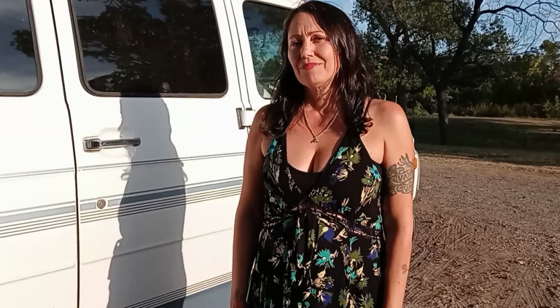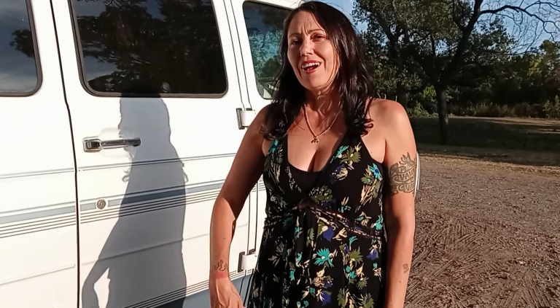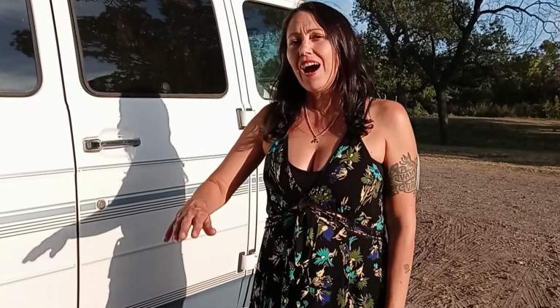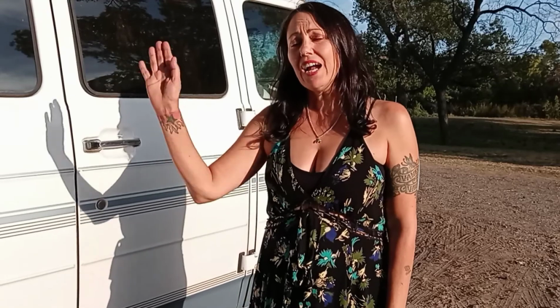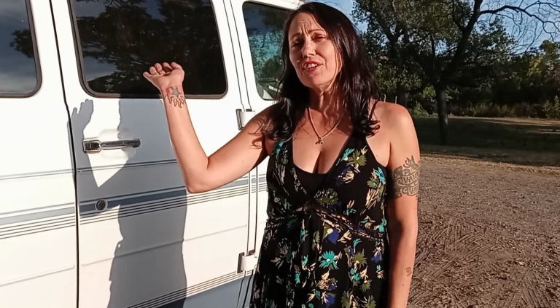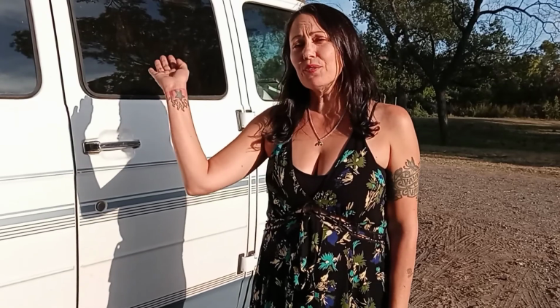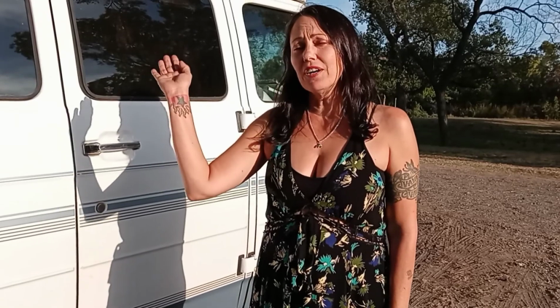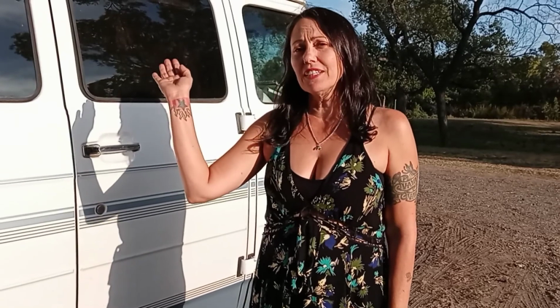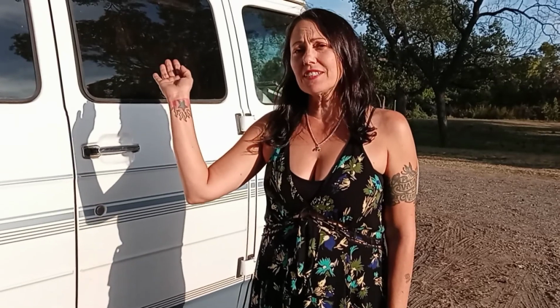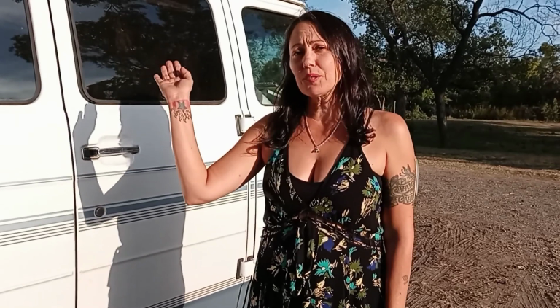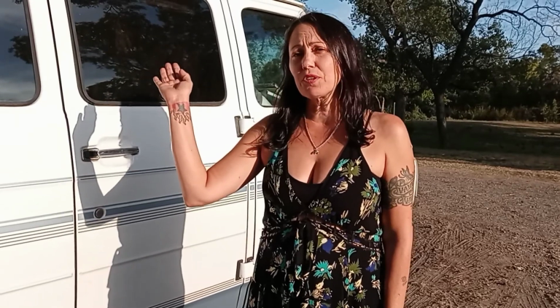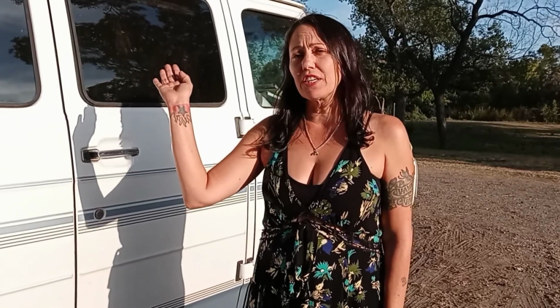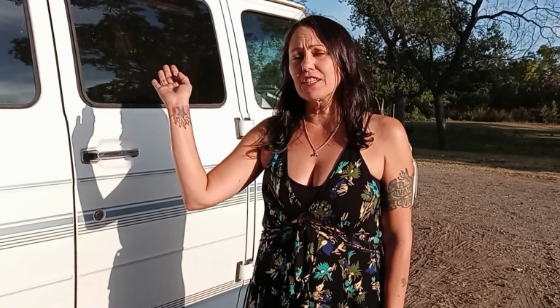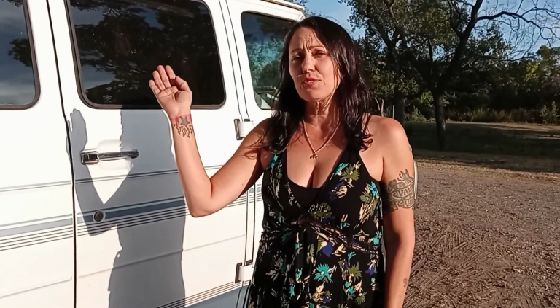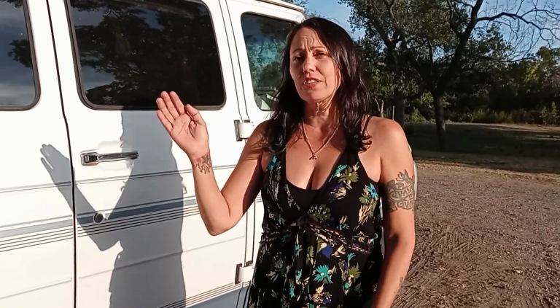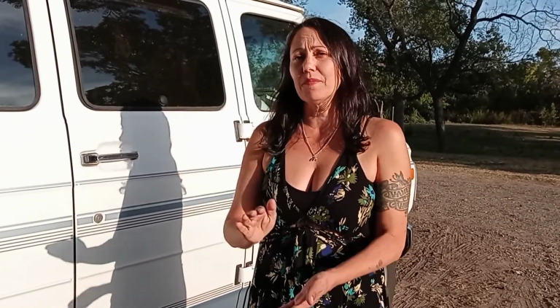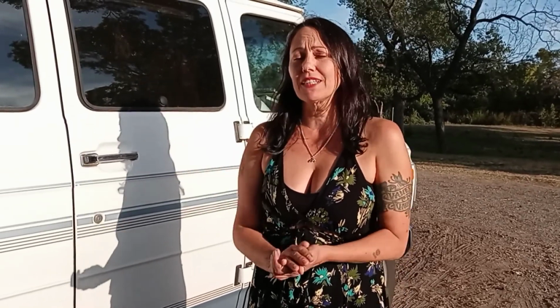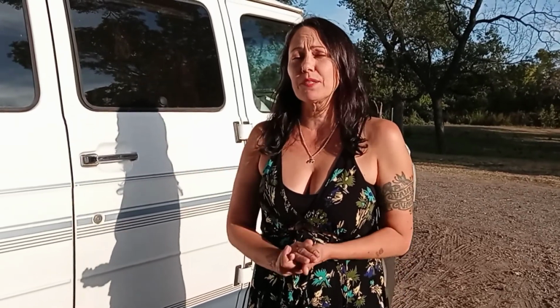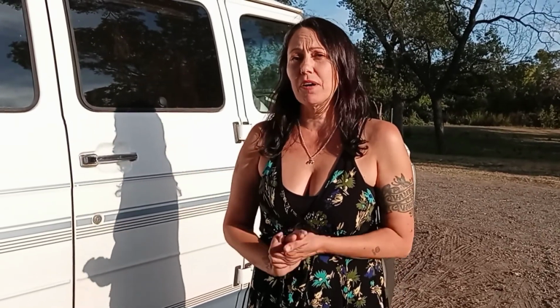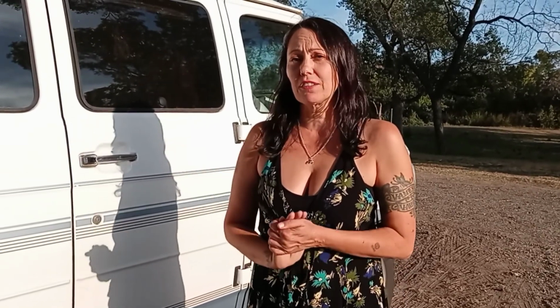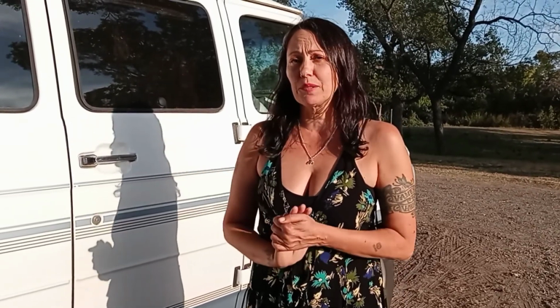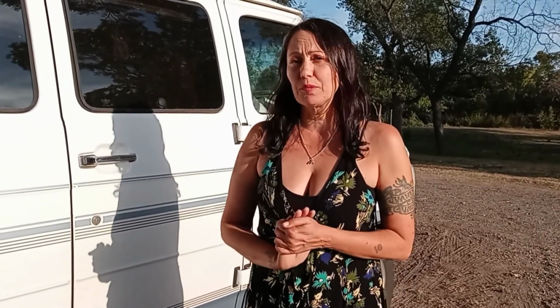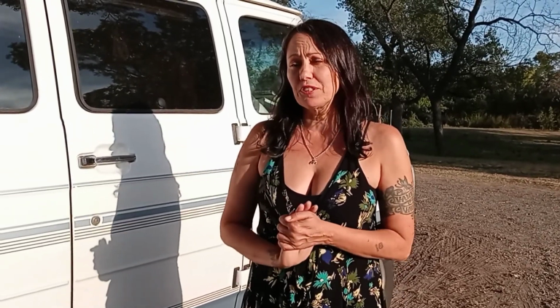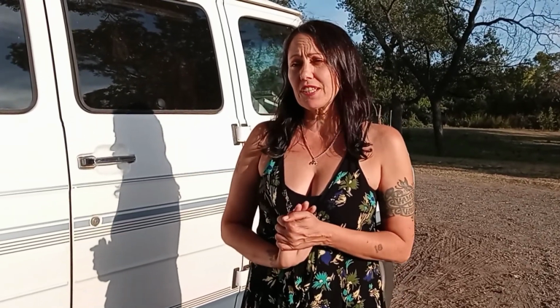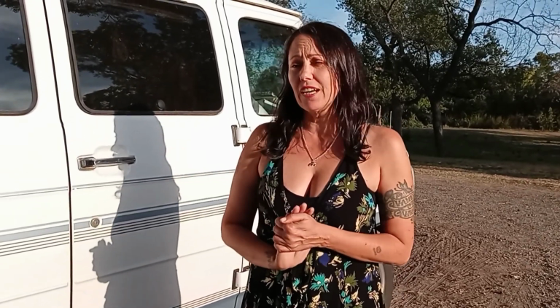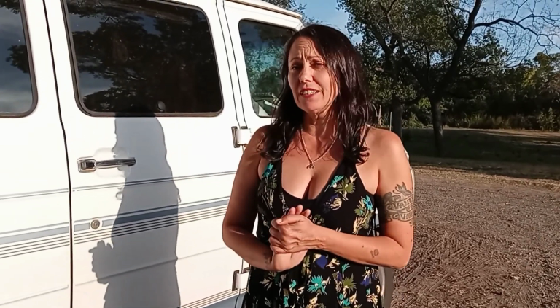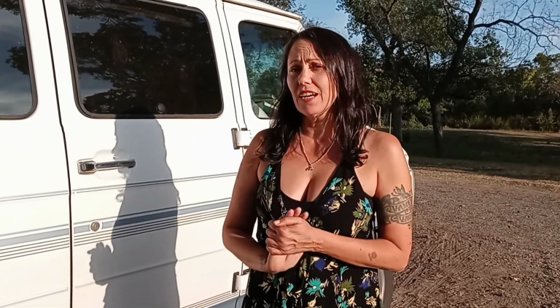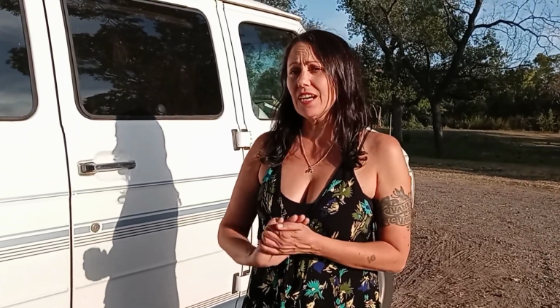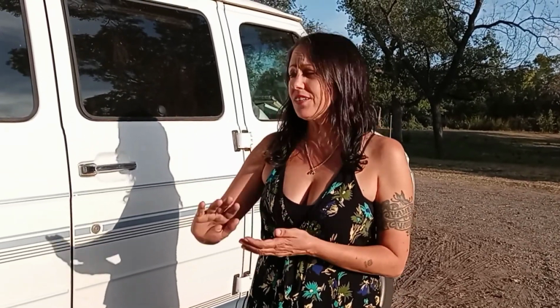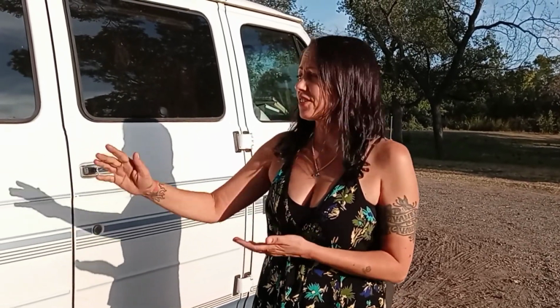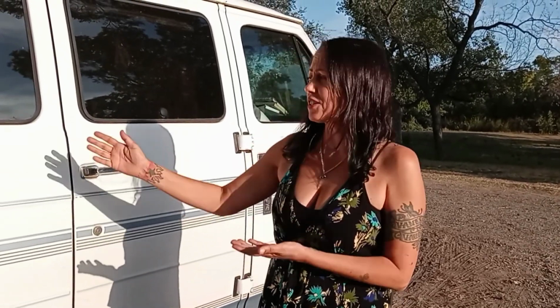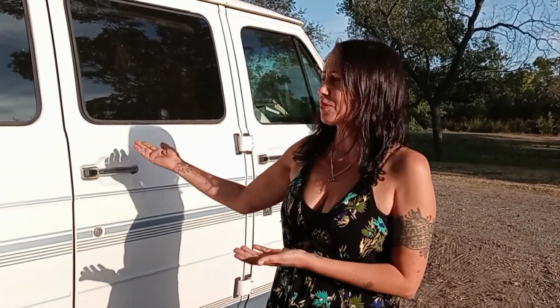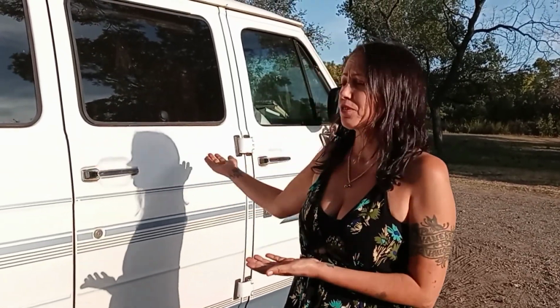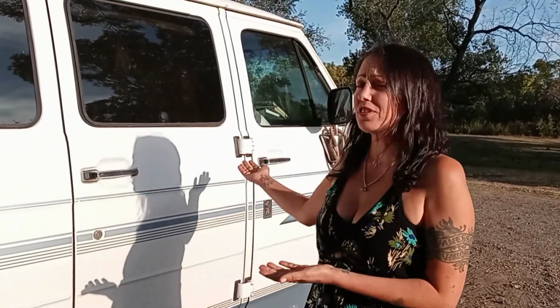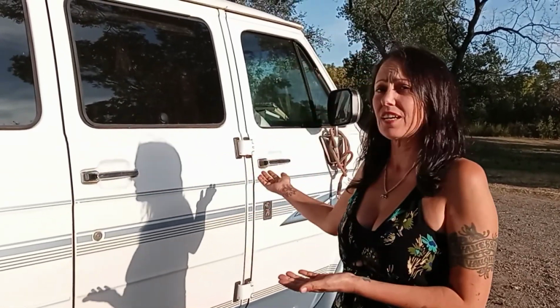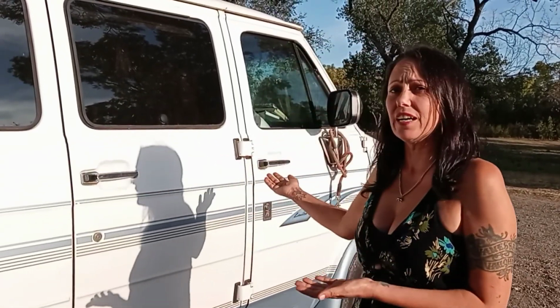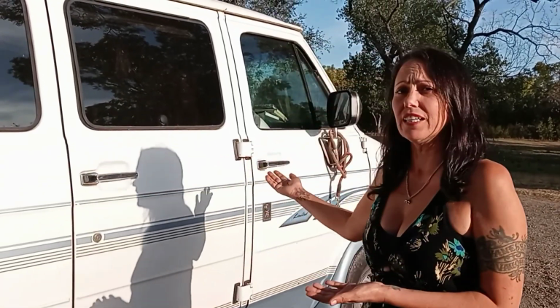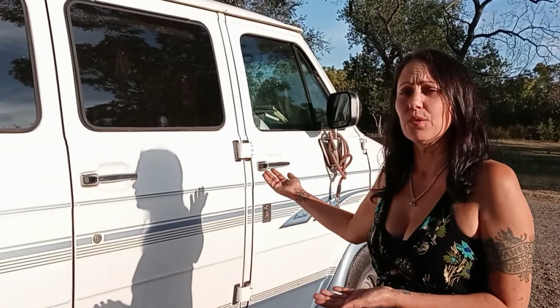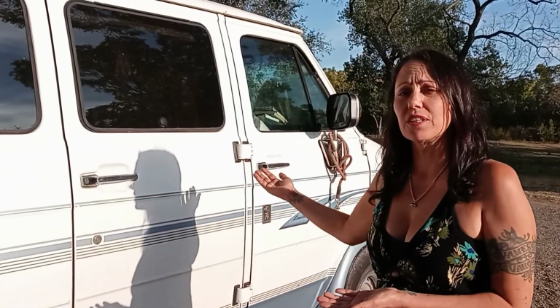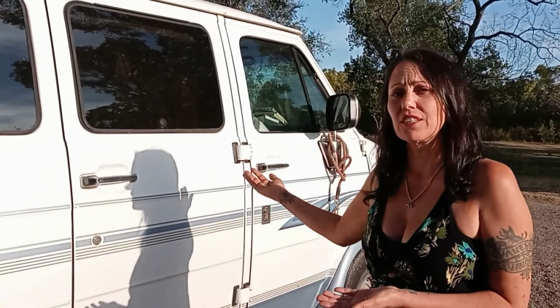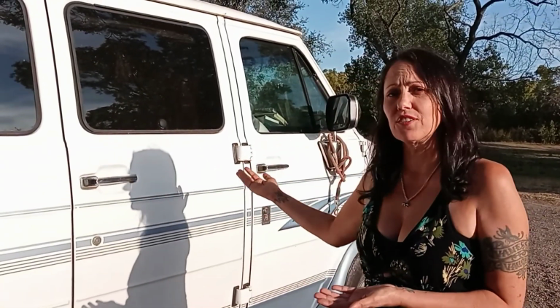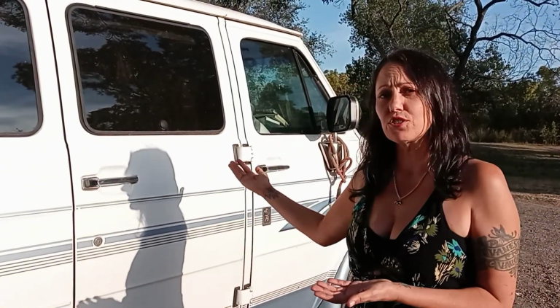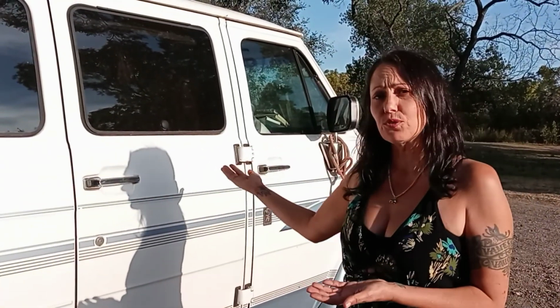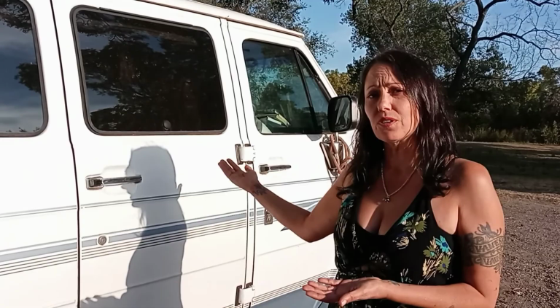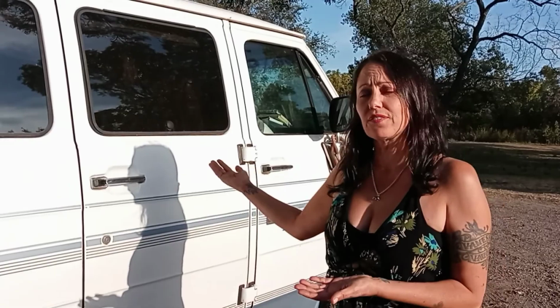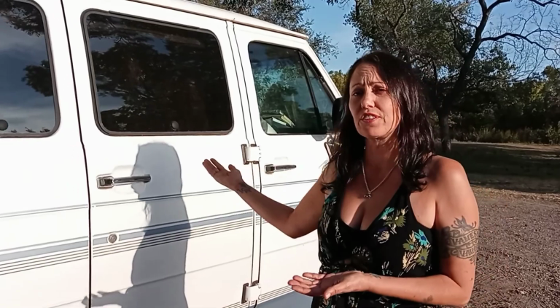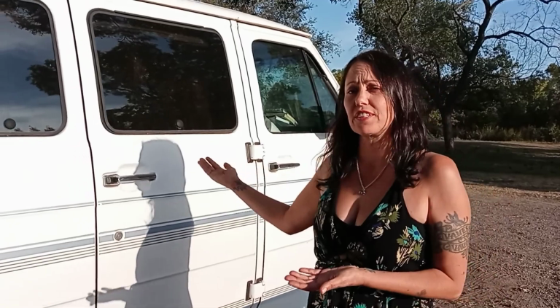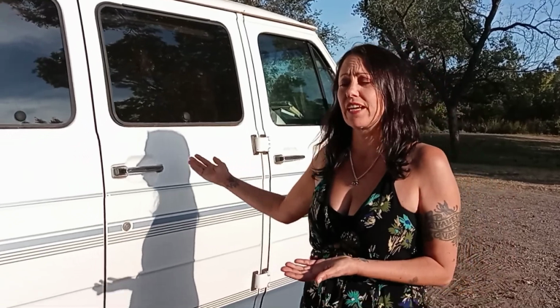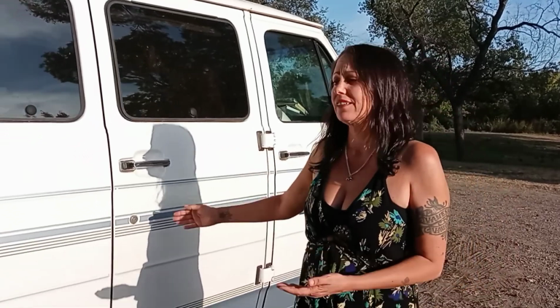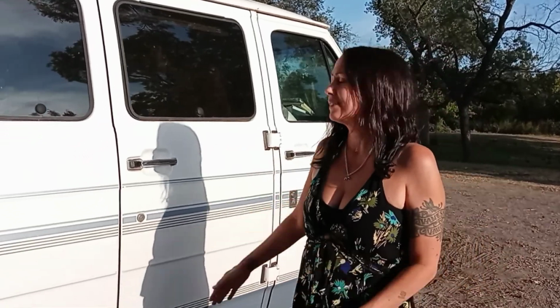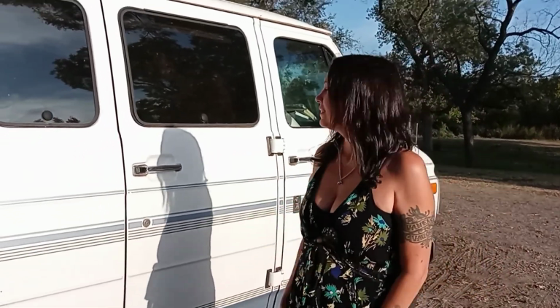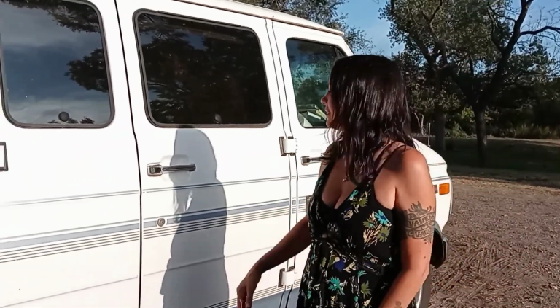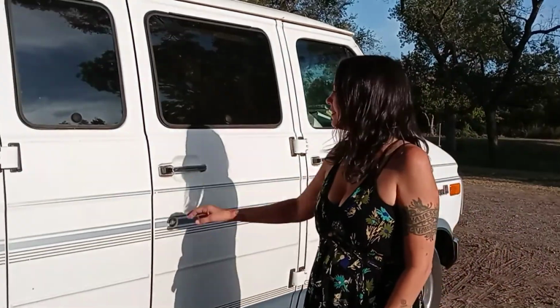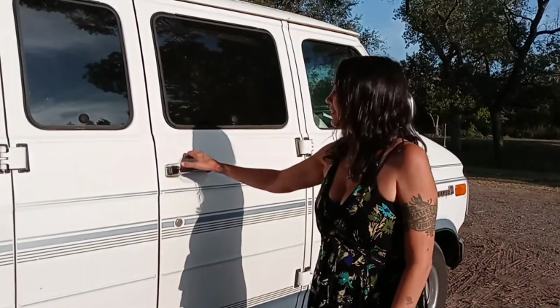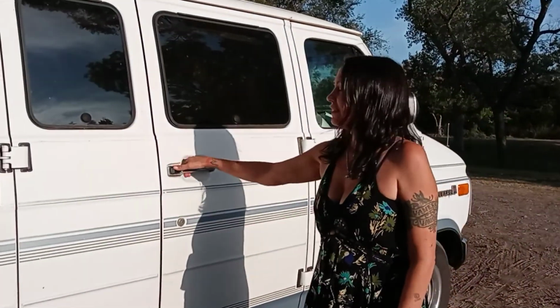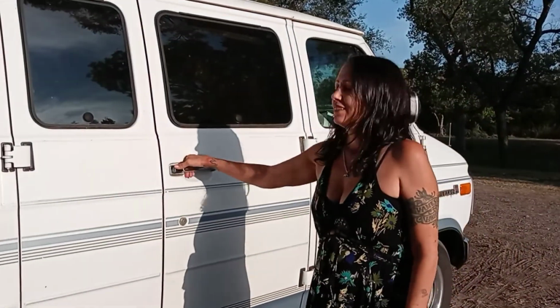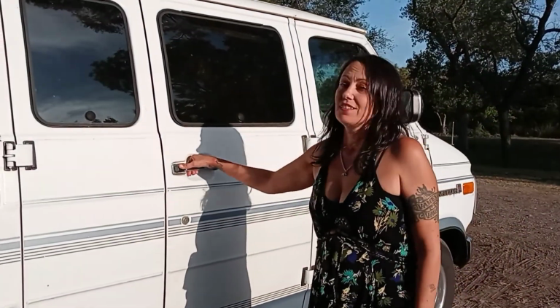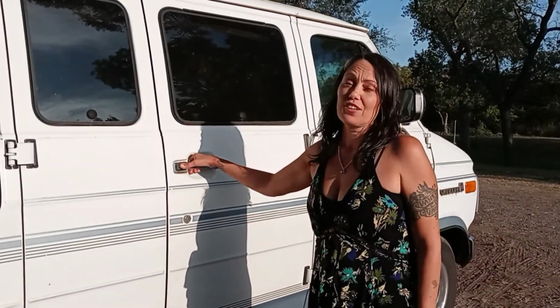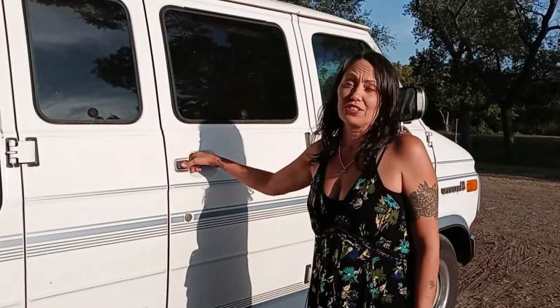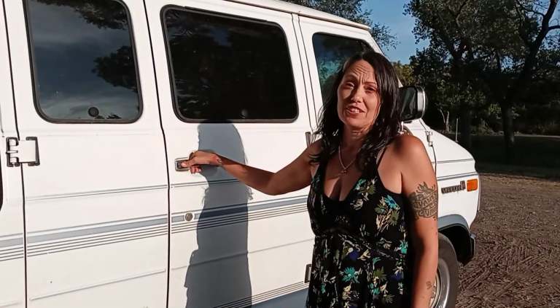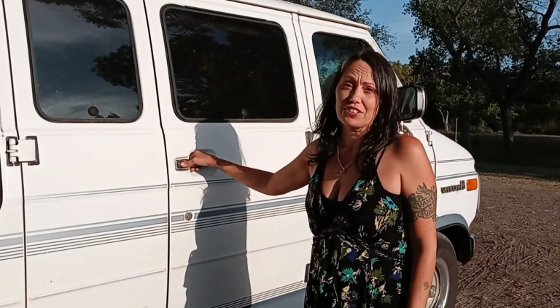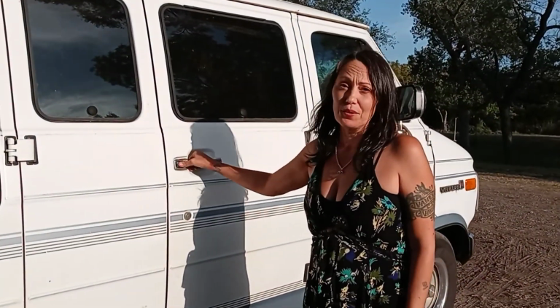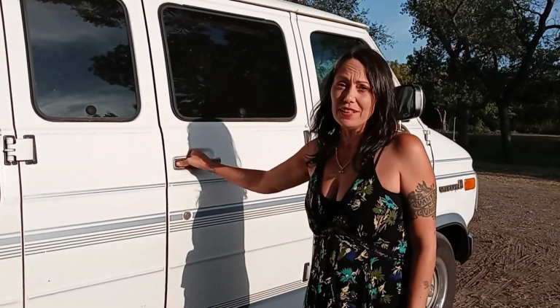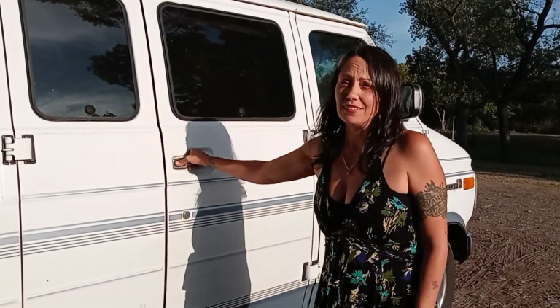Hi everyone, it's Caprice. Welcome back to Buckley Blue Sky and I. This is Blue Sky and I want to give you a tour of her today. So let's go in.